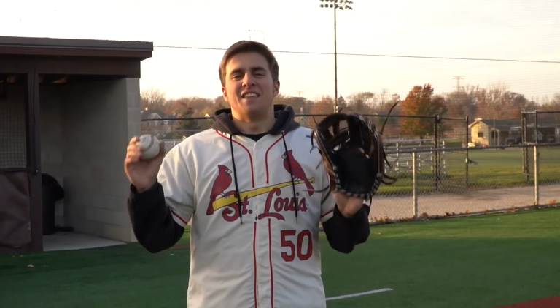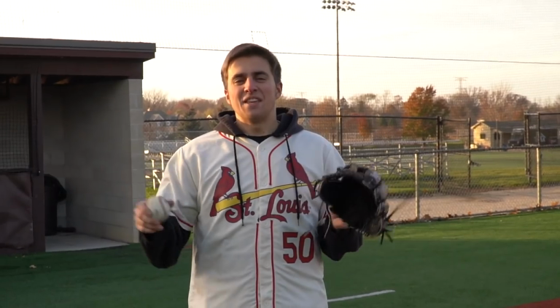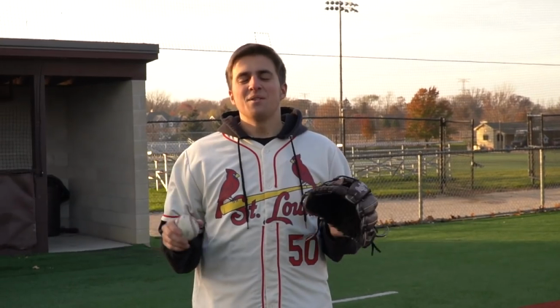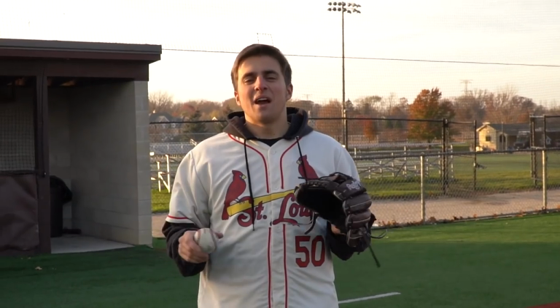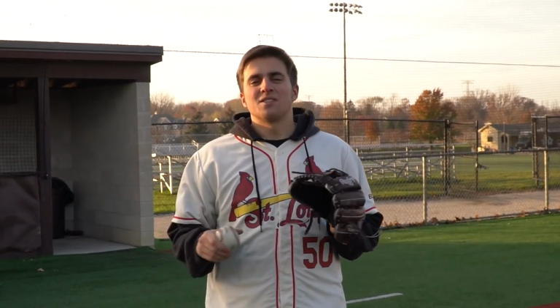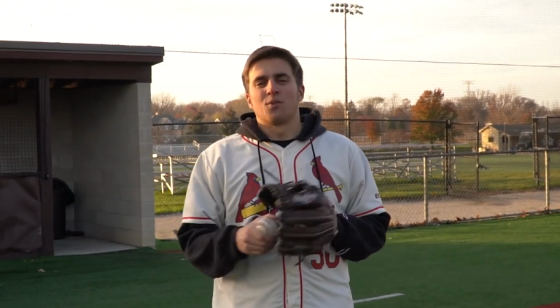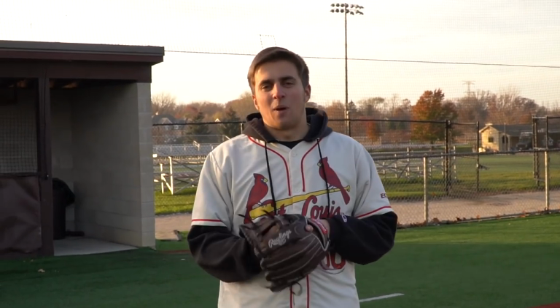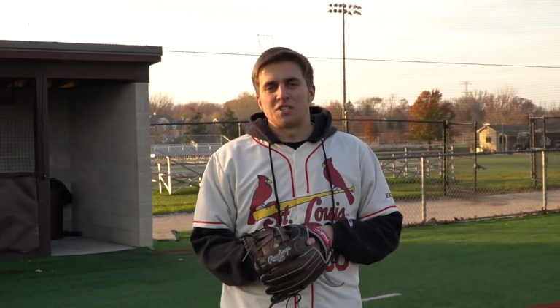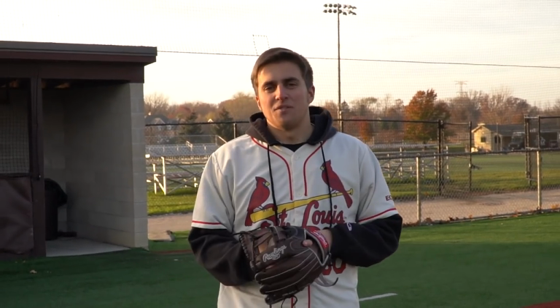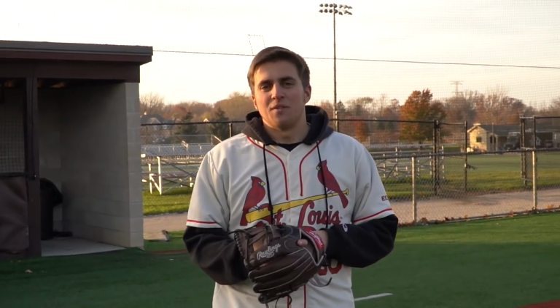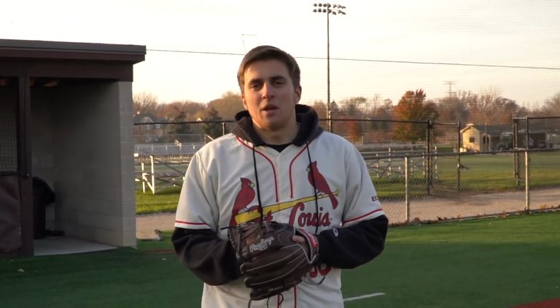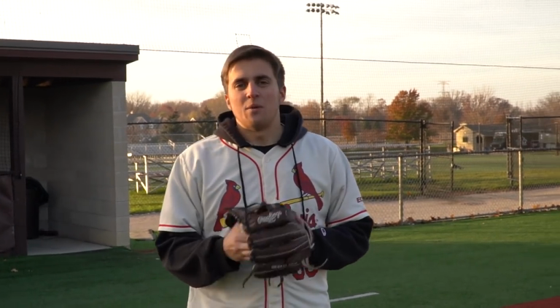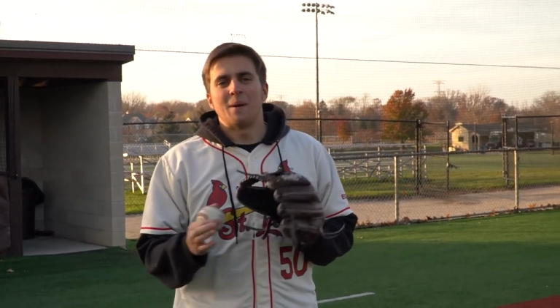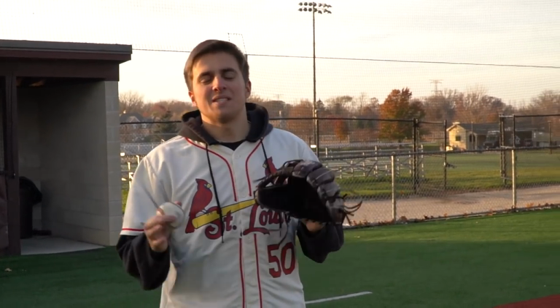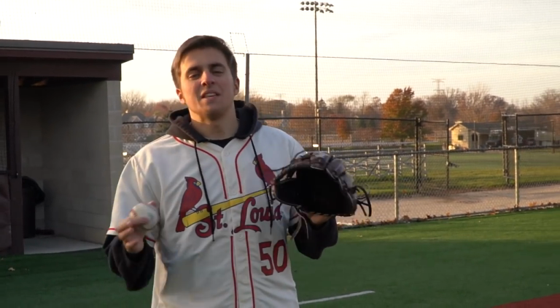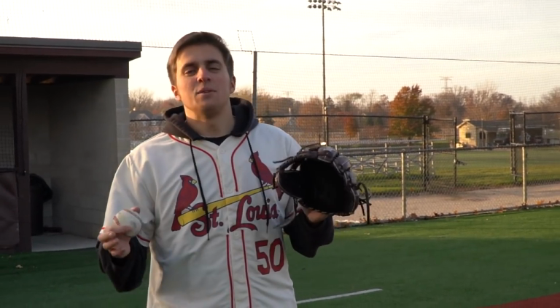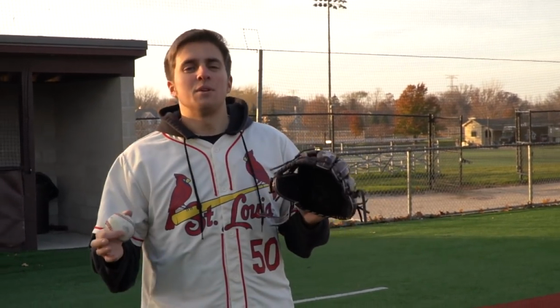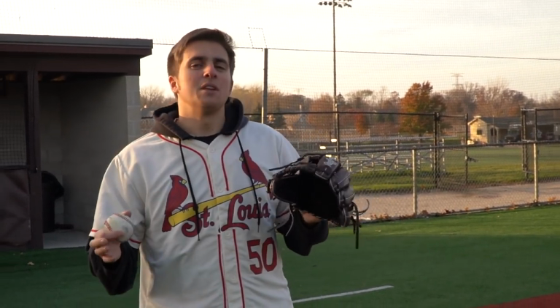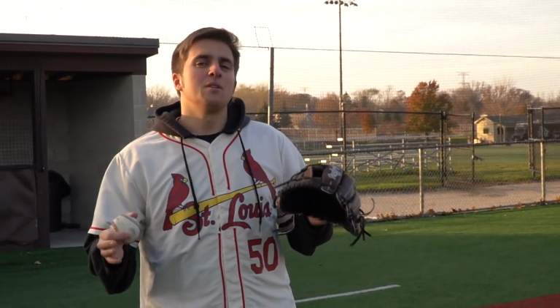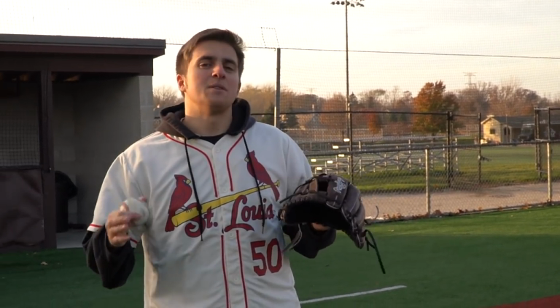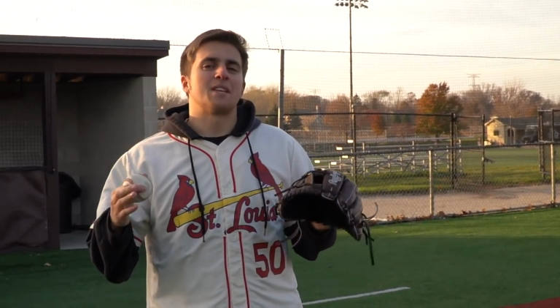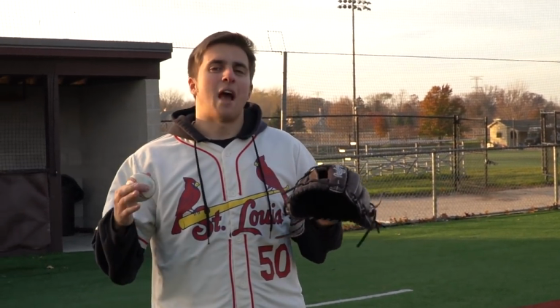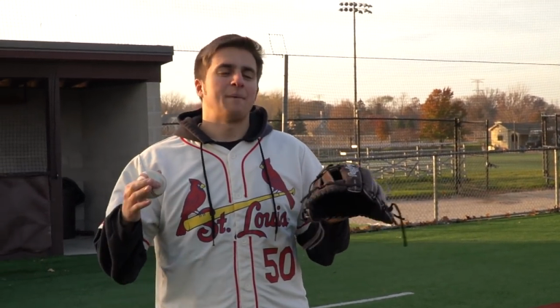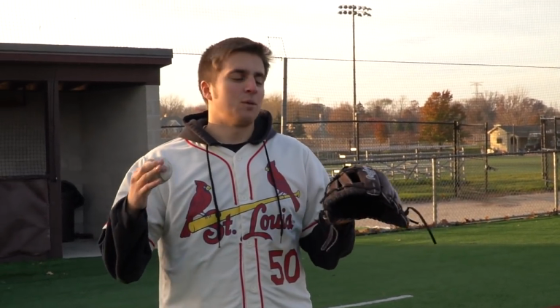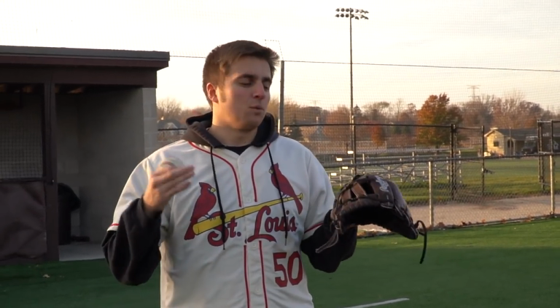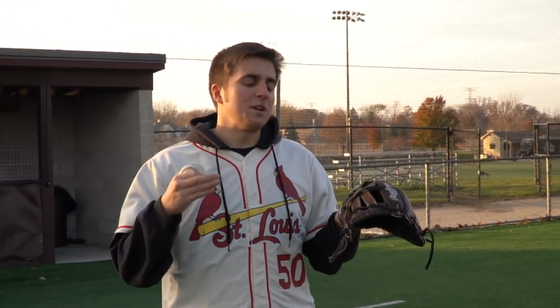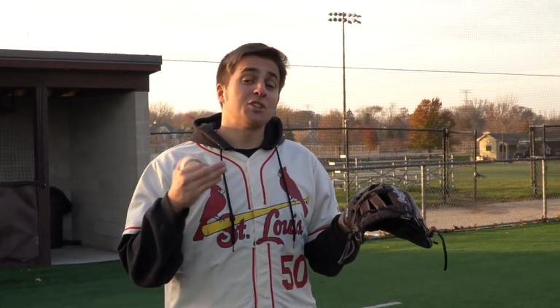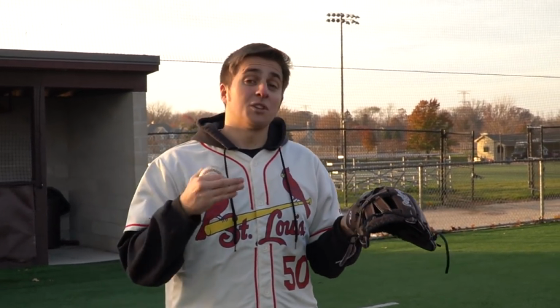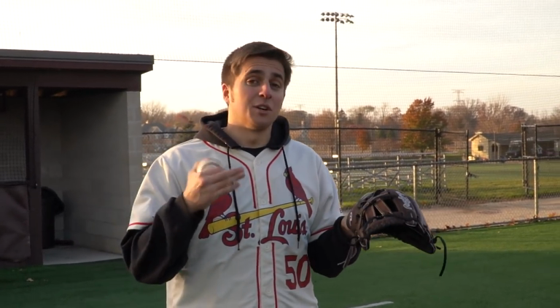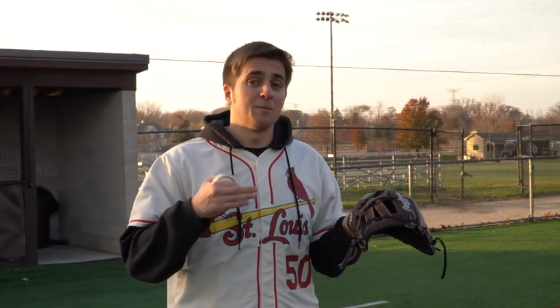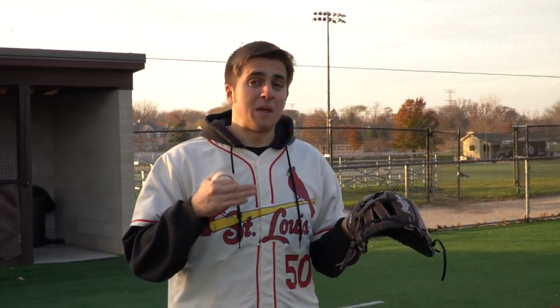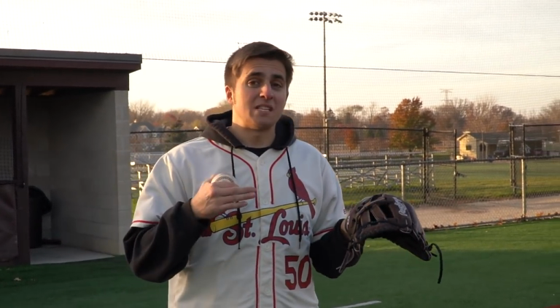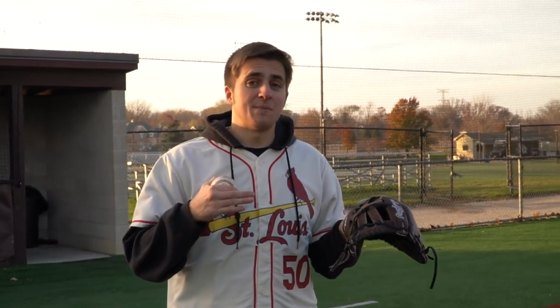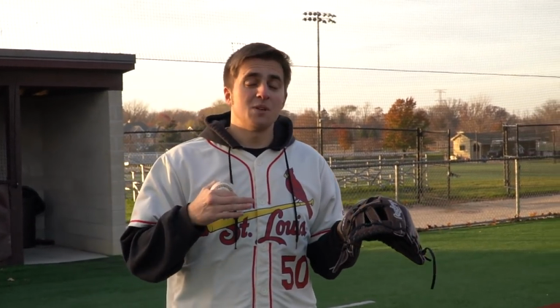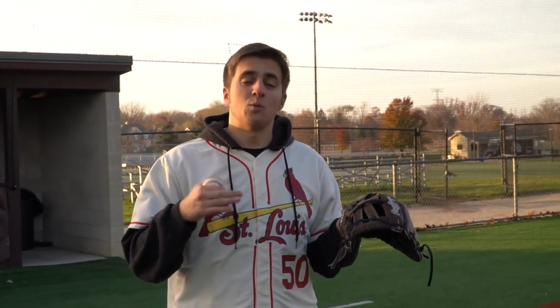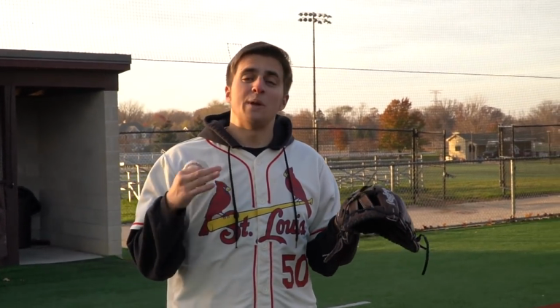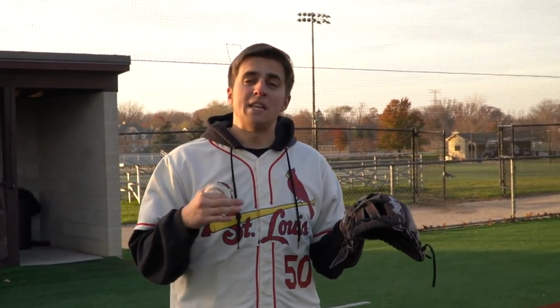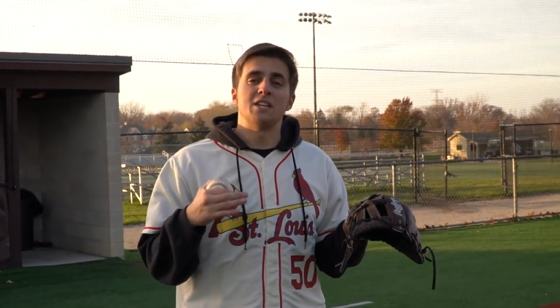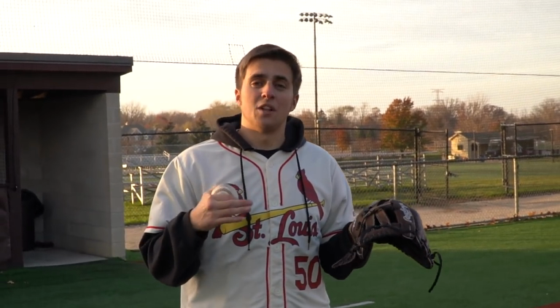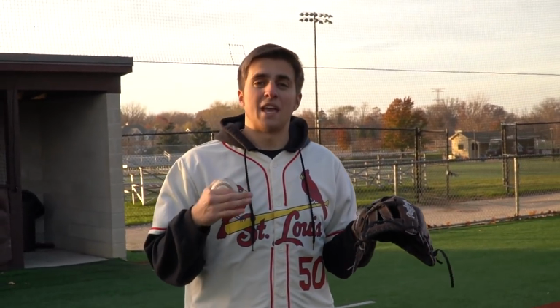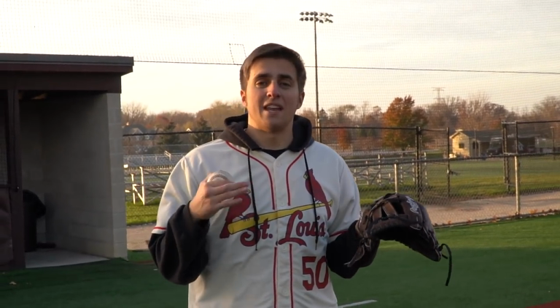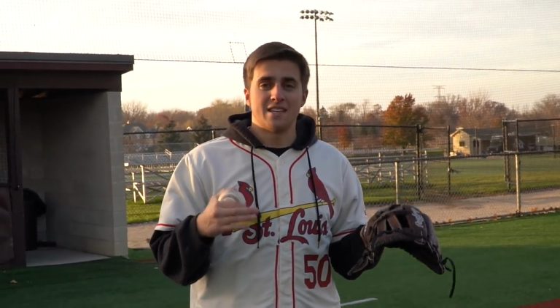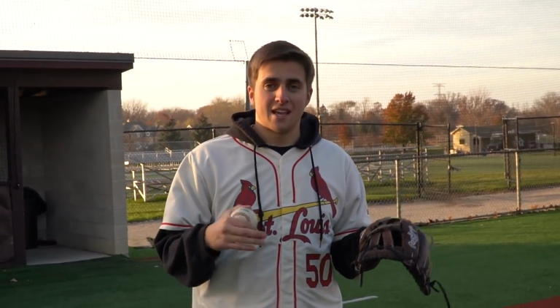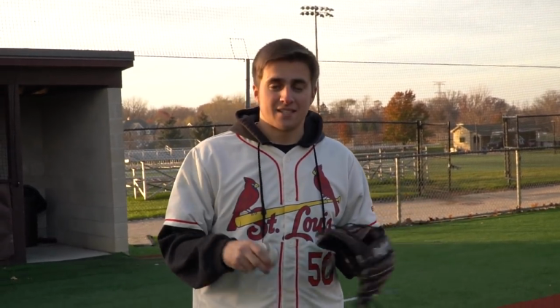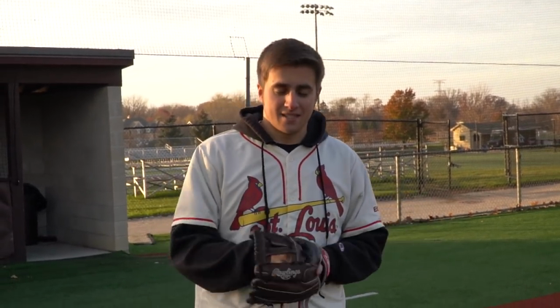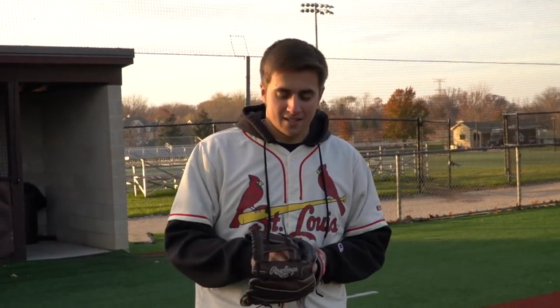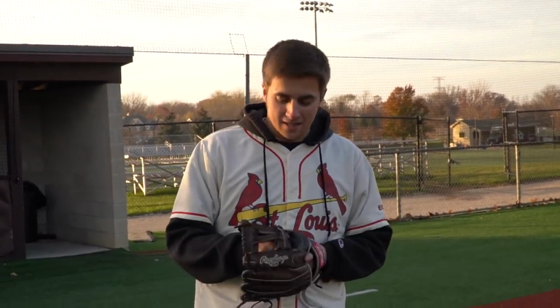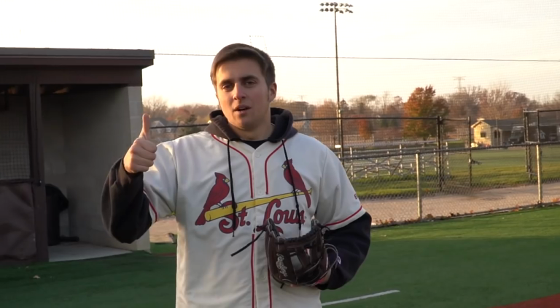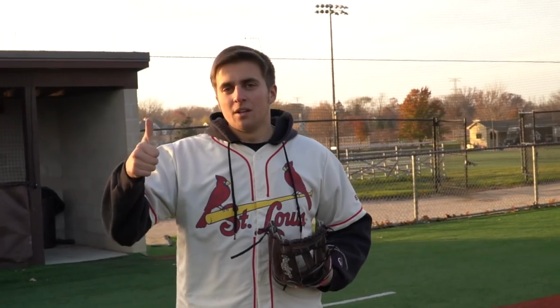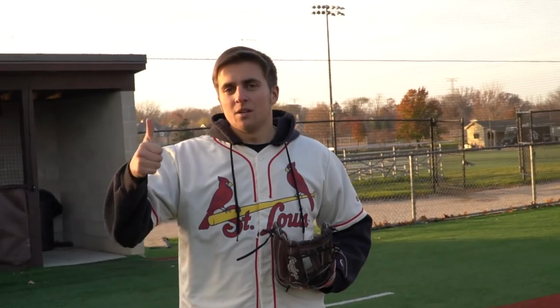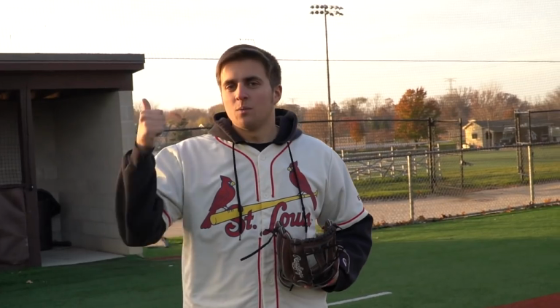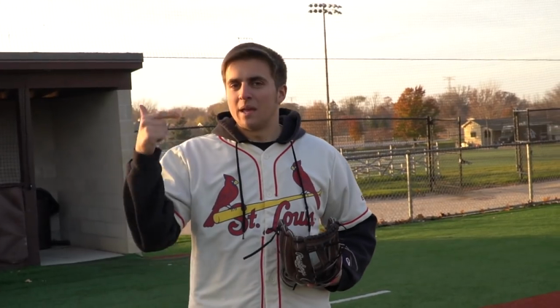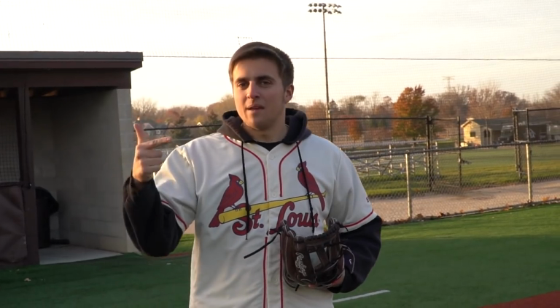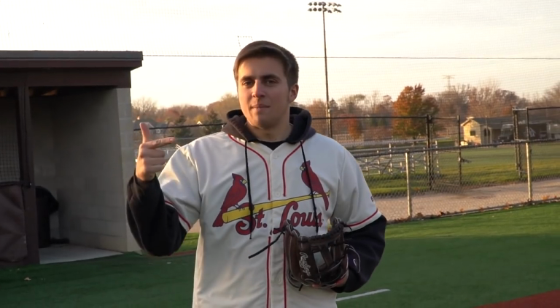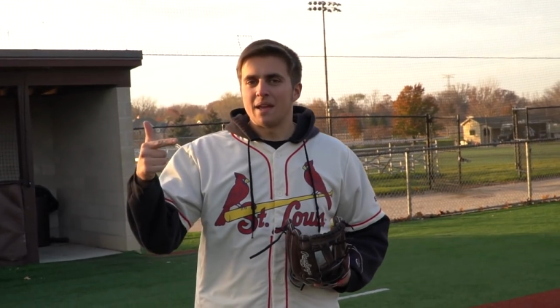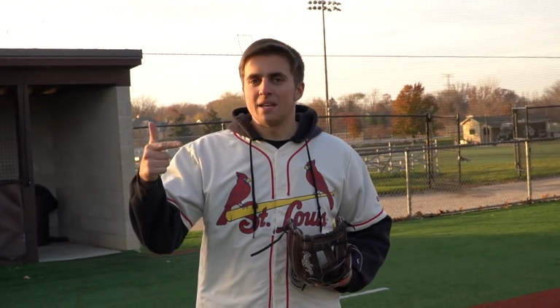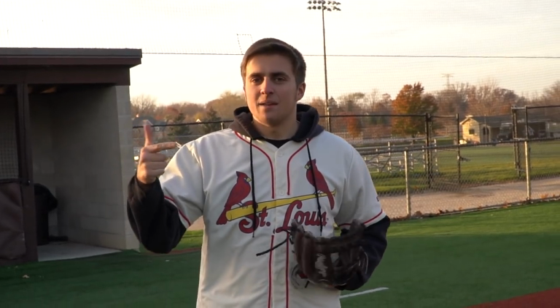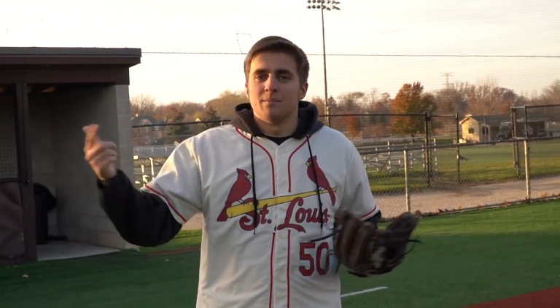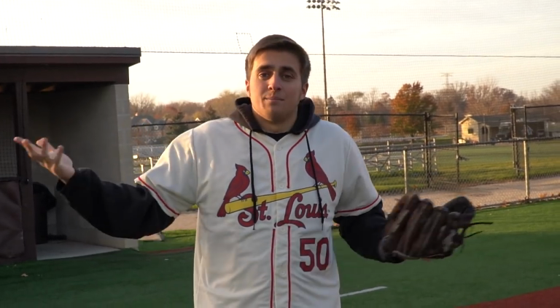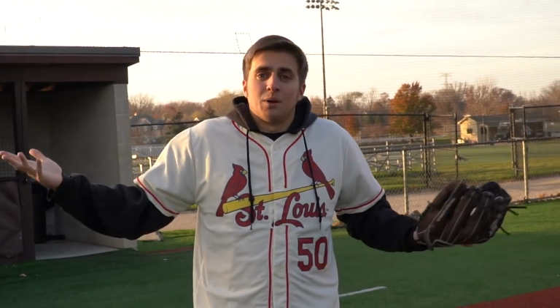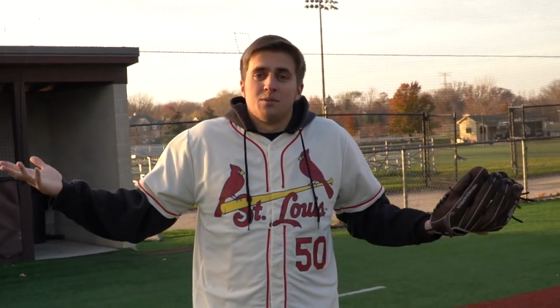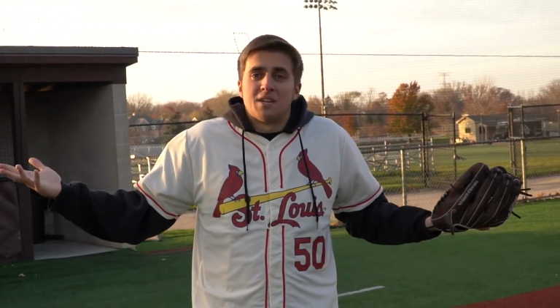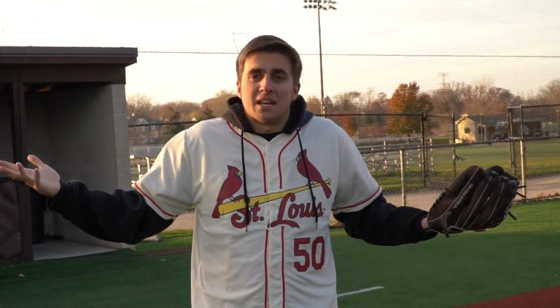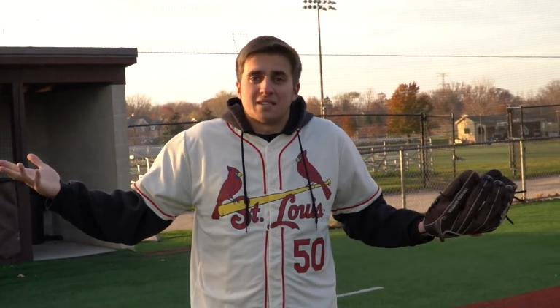Thank you guys for watching the video. The best thing you can do is comment which third baseman we need to look at next. We hit Nolan, we hit Manny — but who's next?